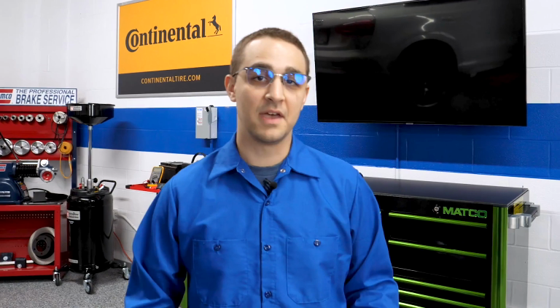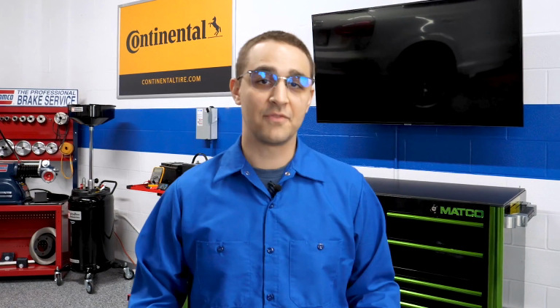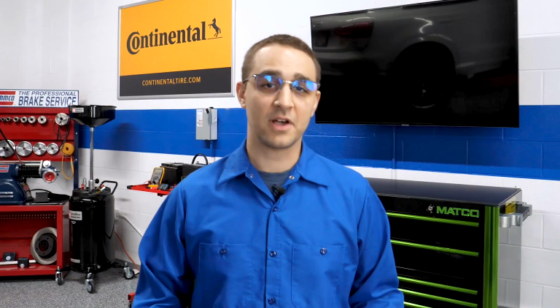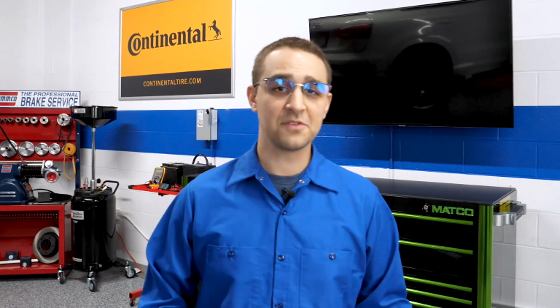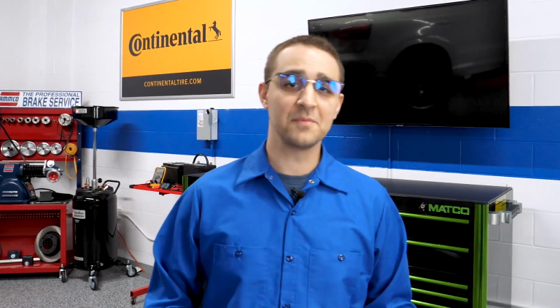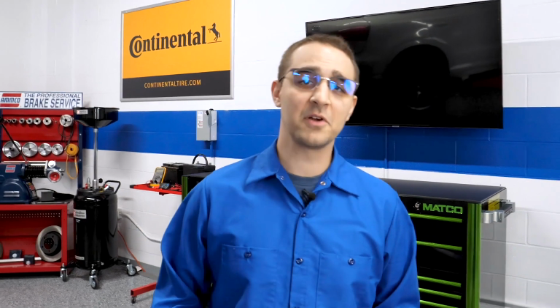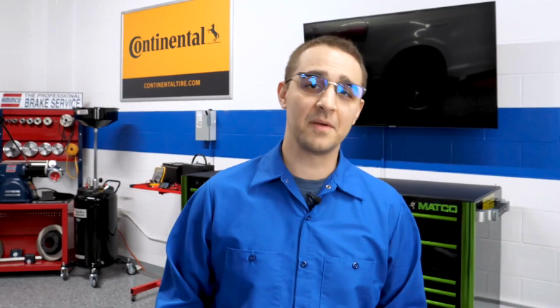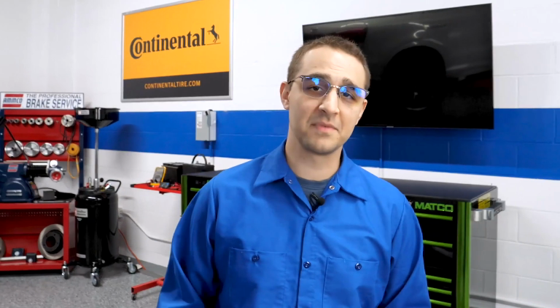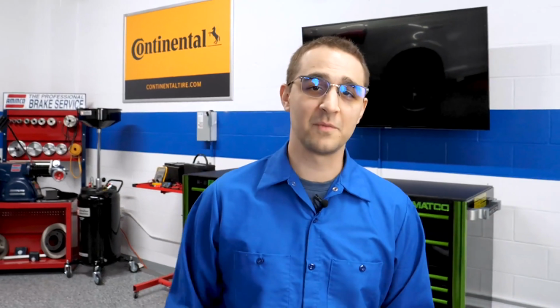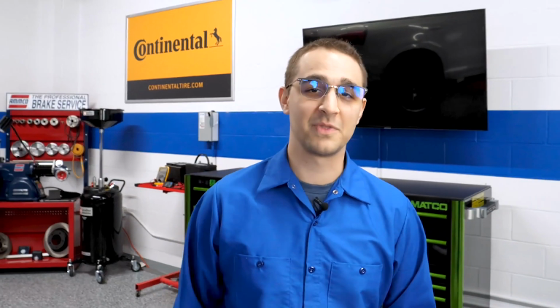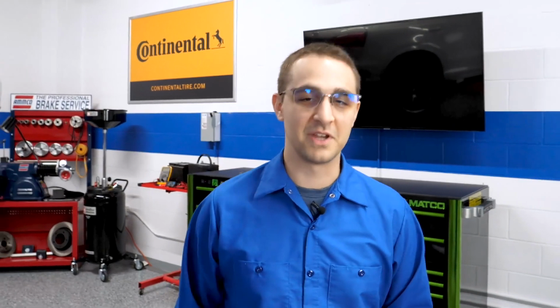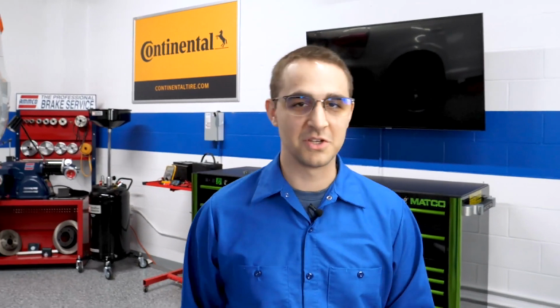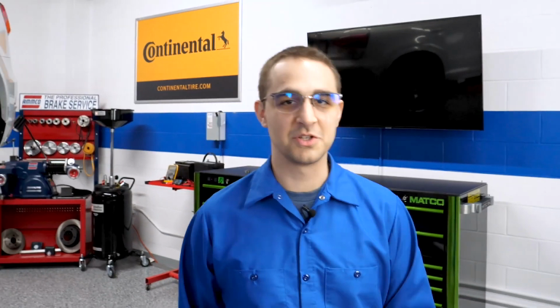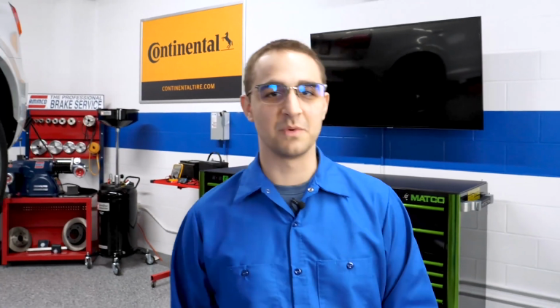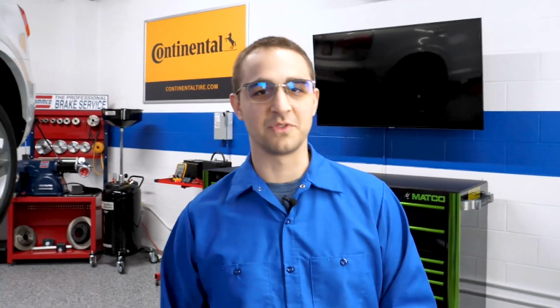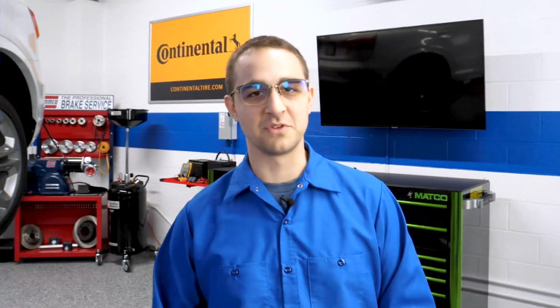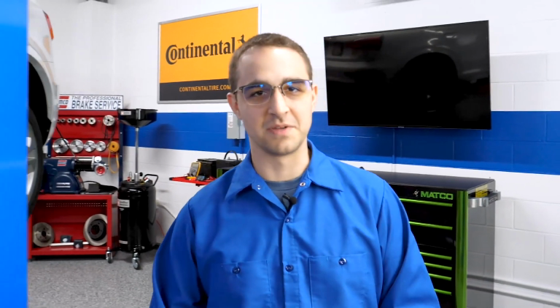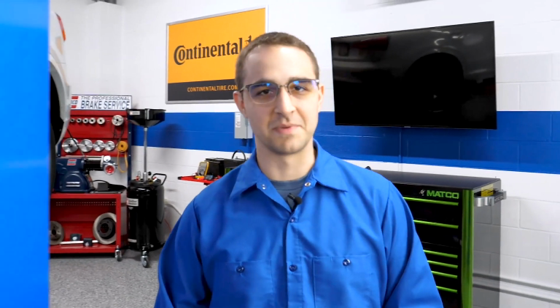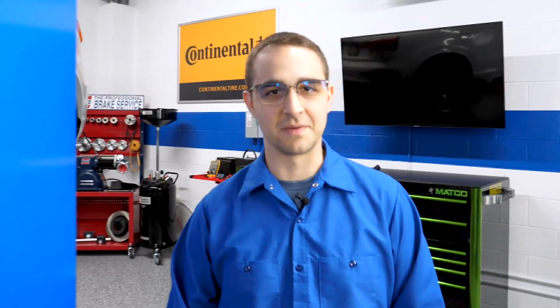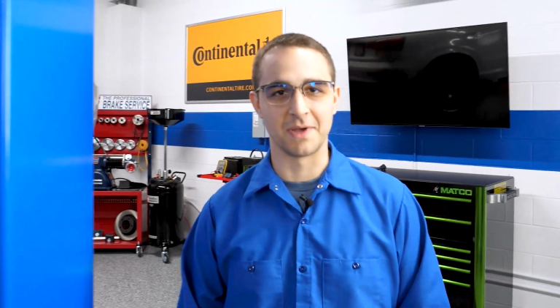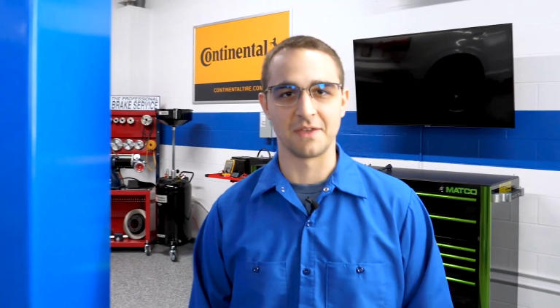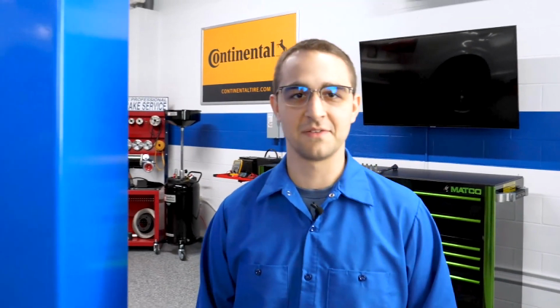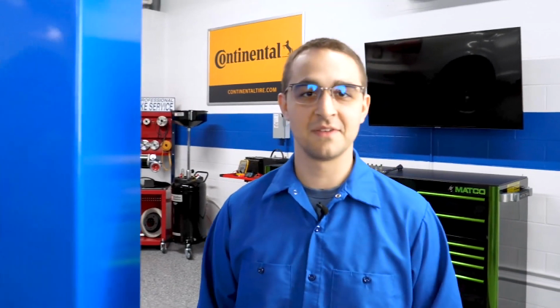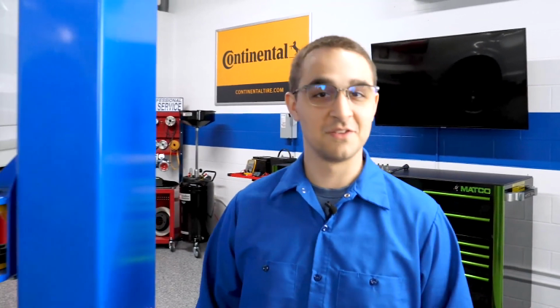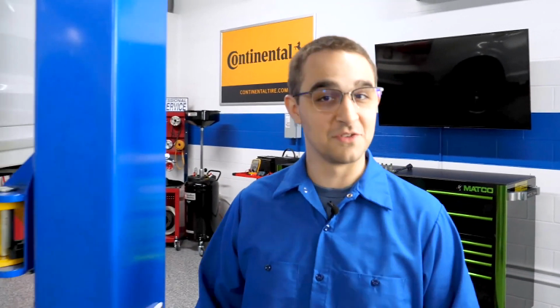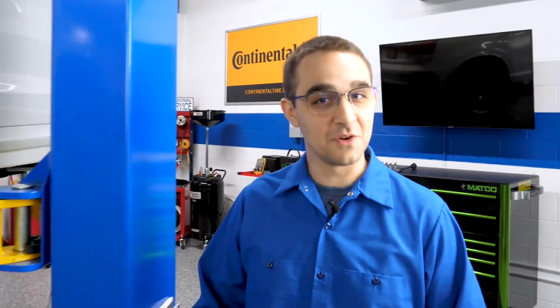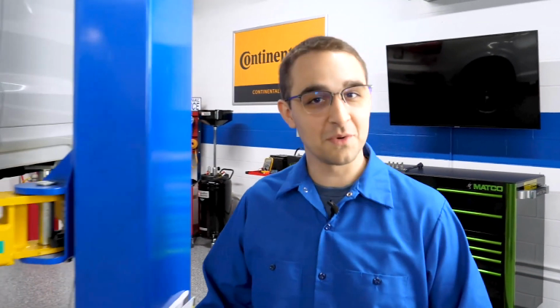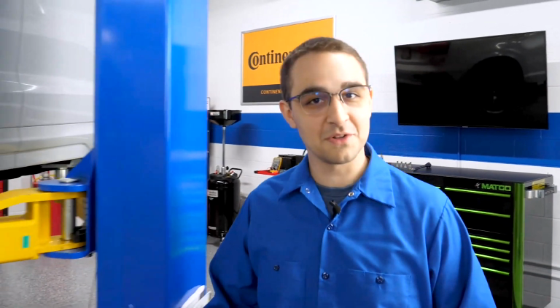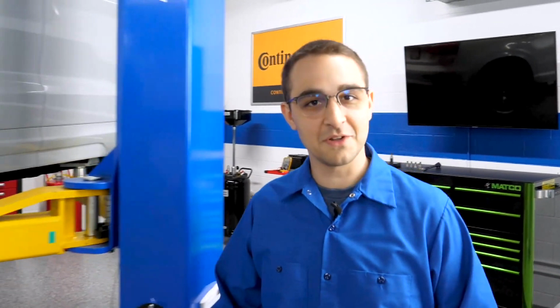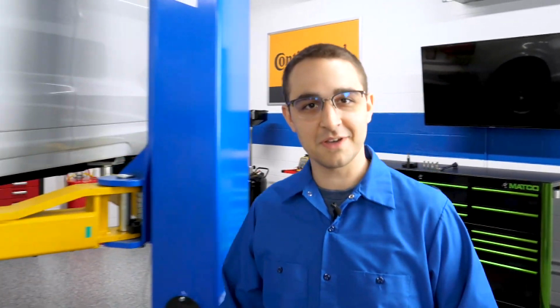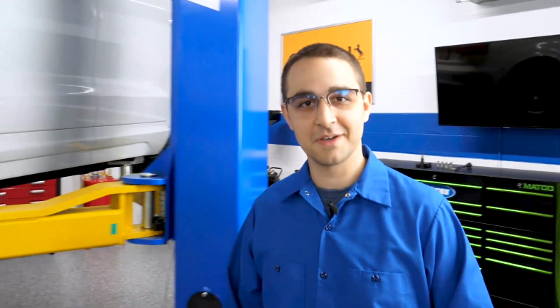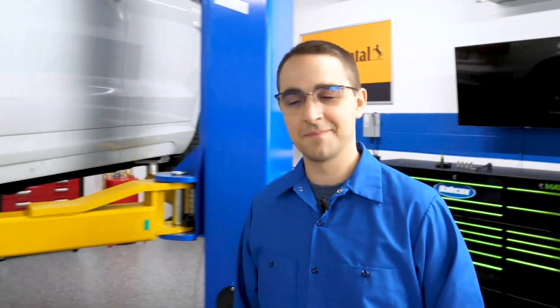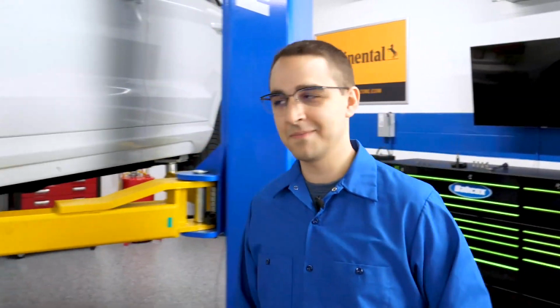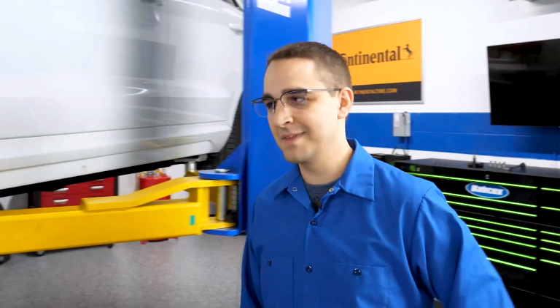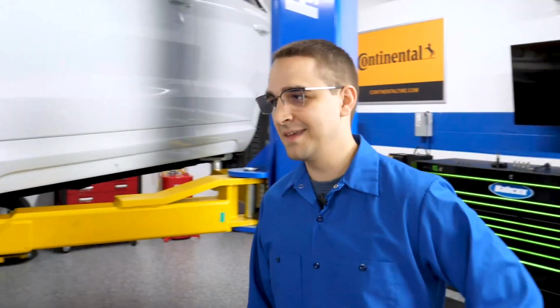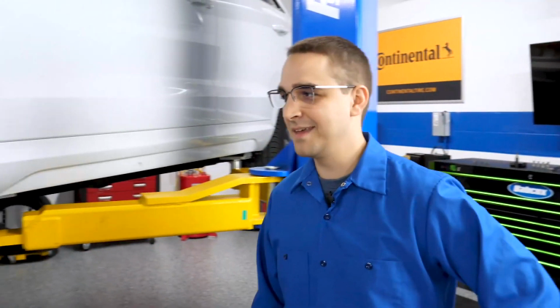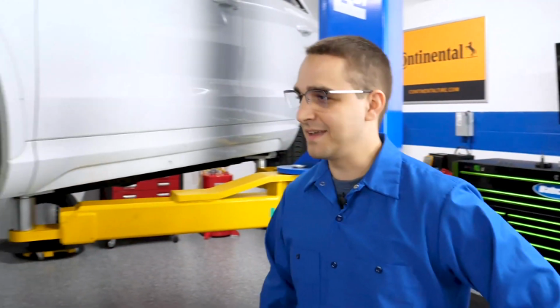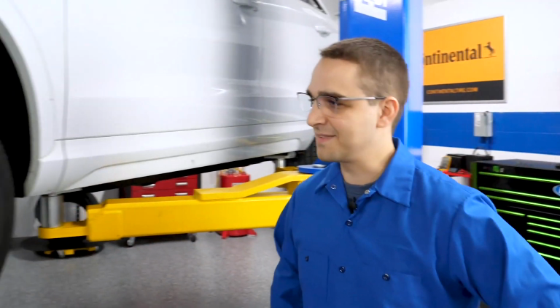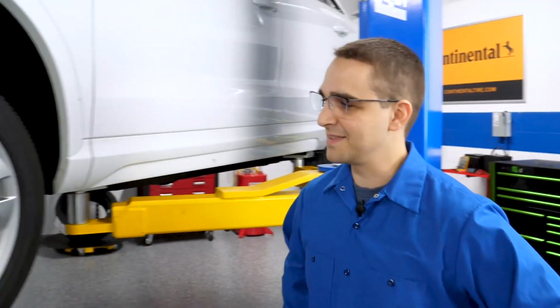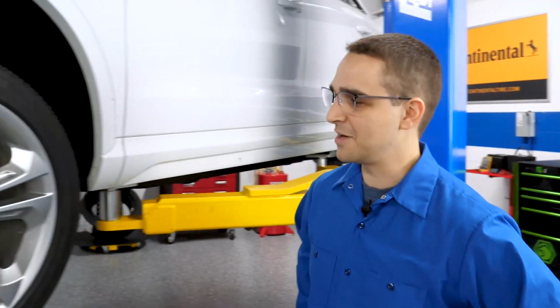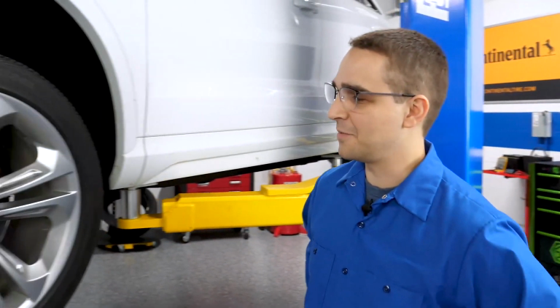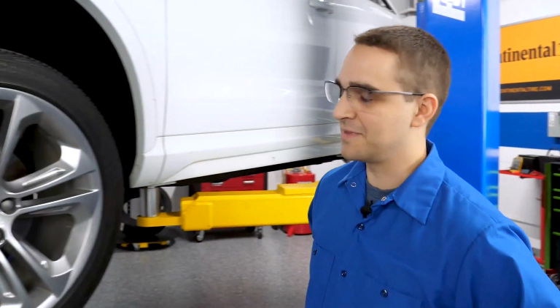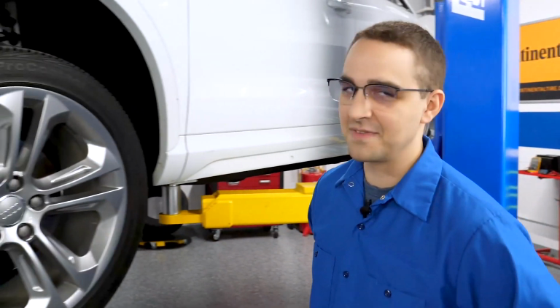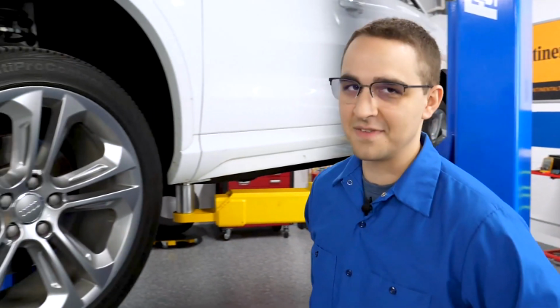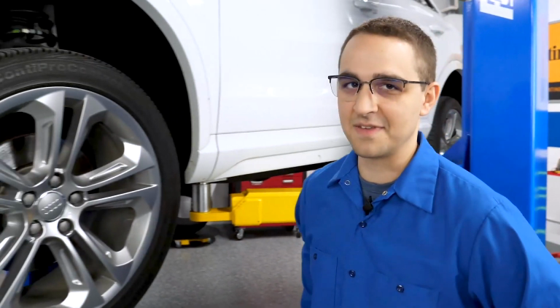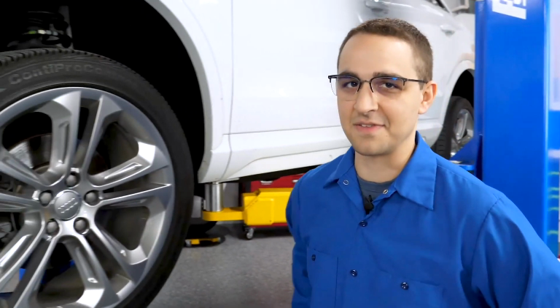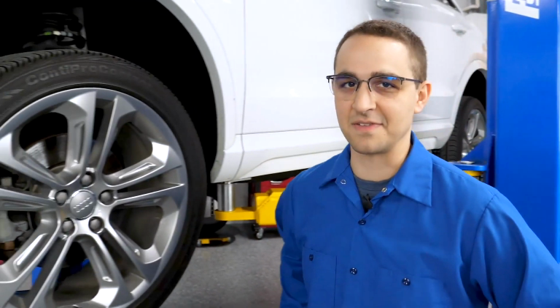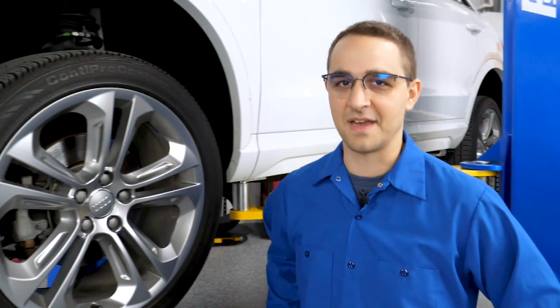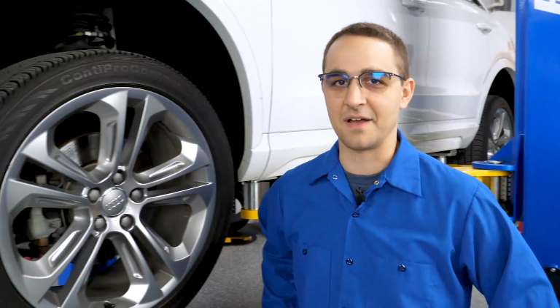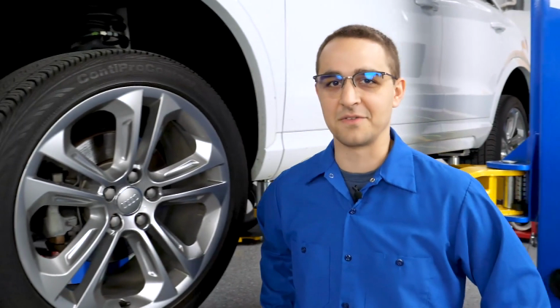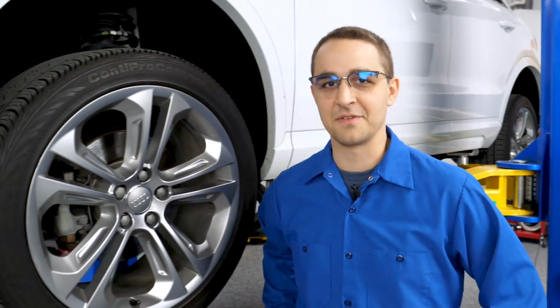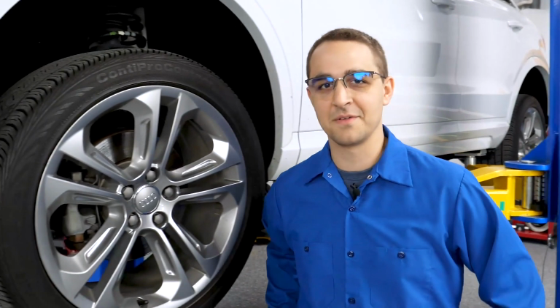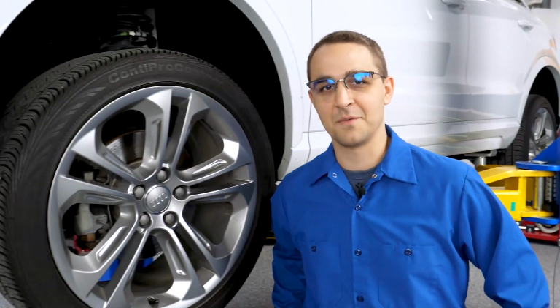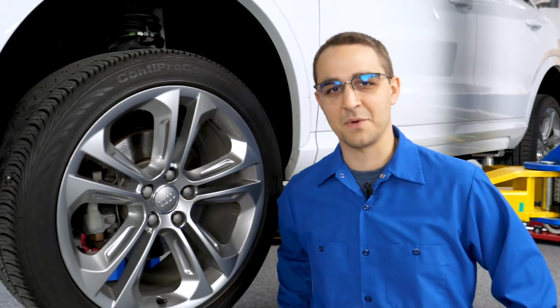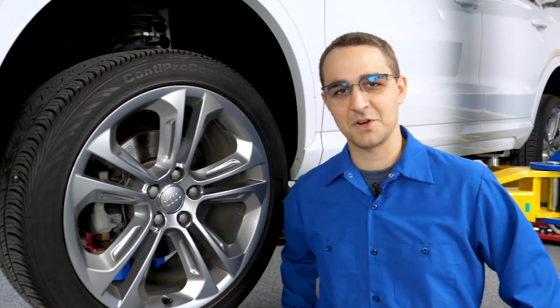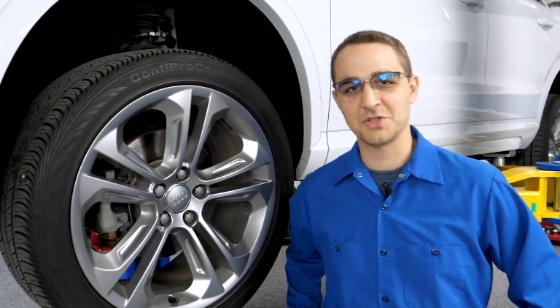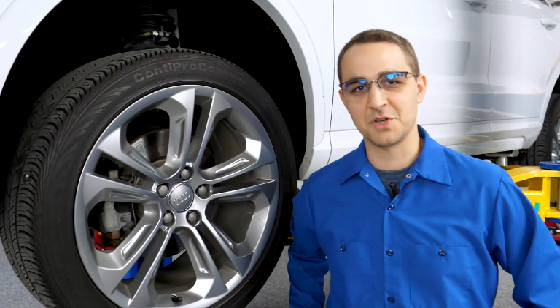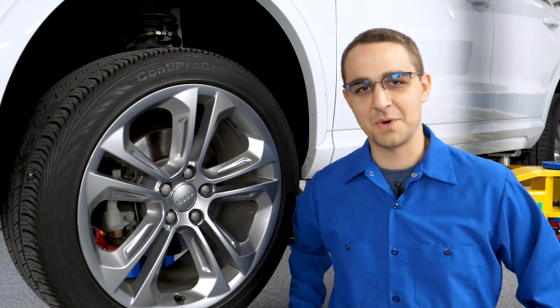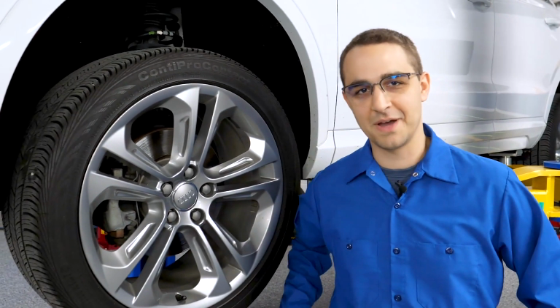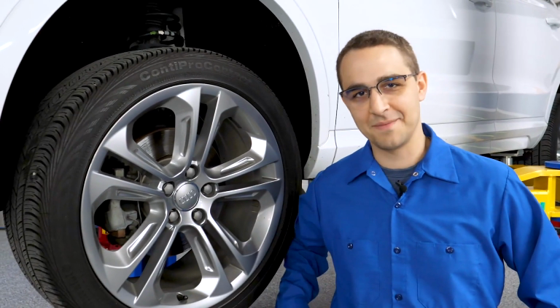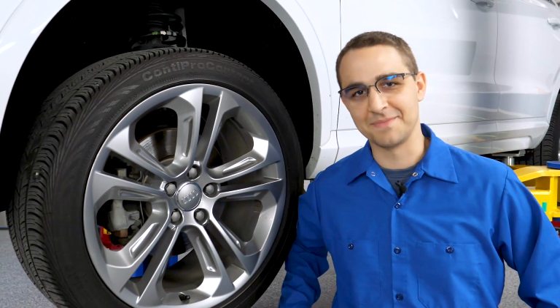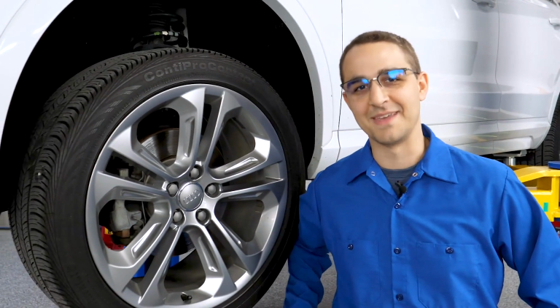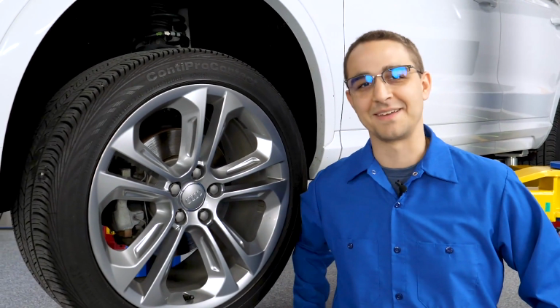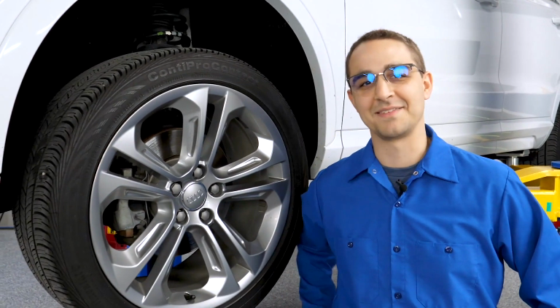If a customer comes in with an issue with their TPMS, do you know where to look? It's not always as easy as it sounds. We're going to show you why next.